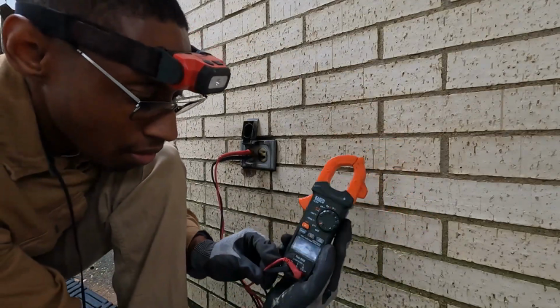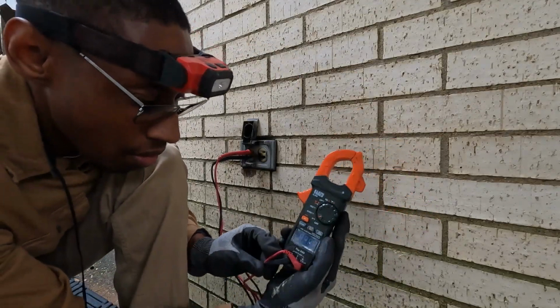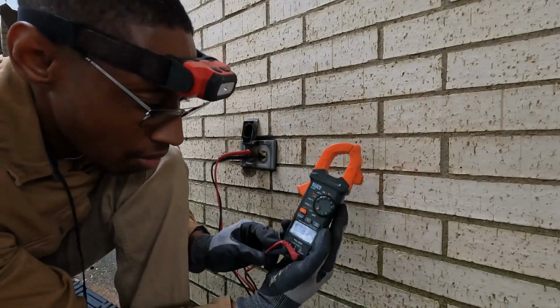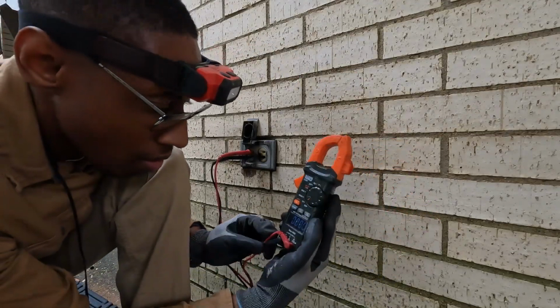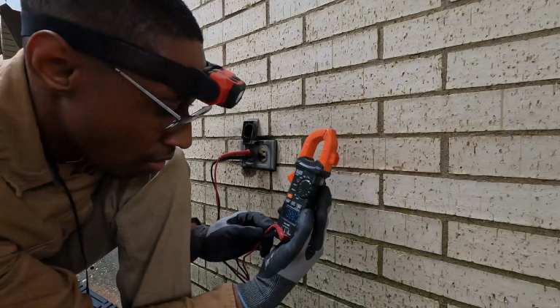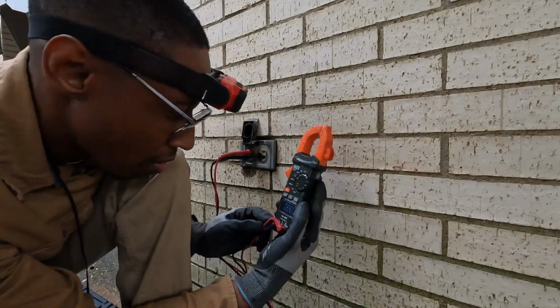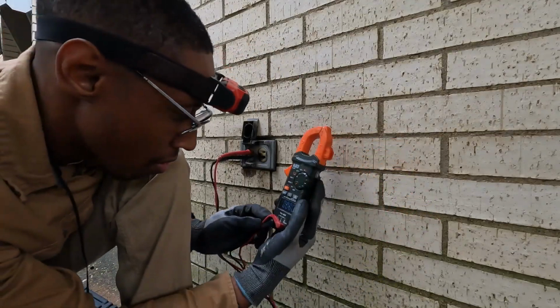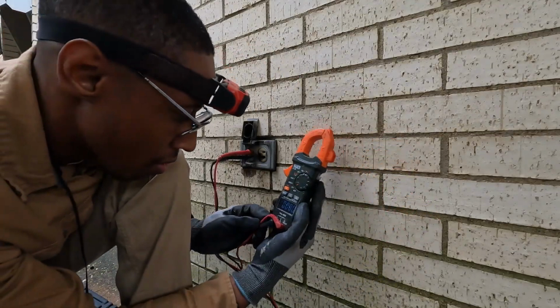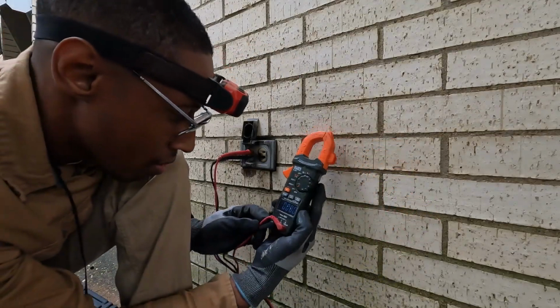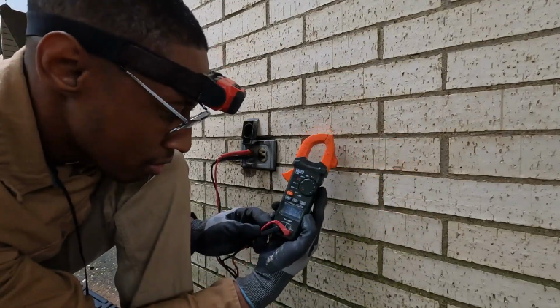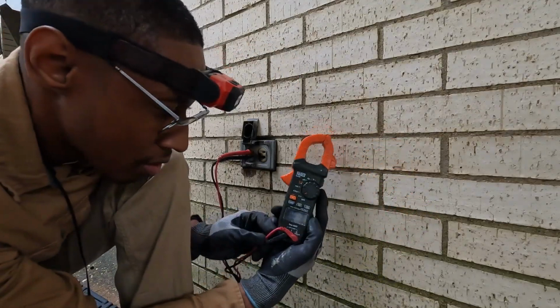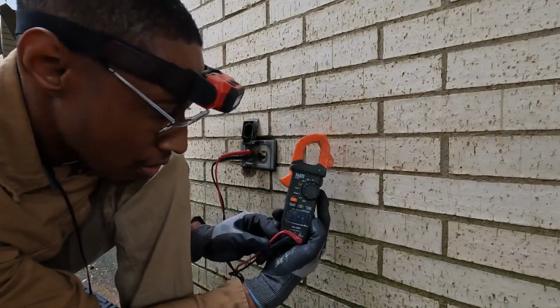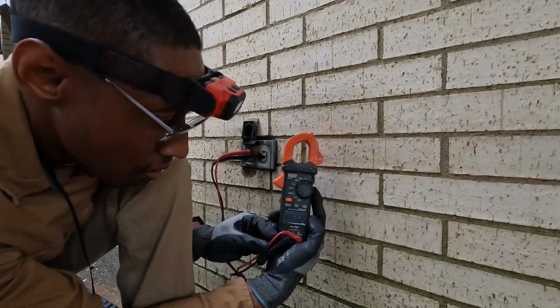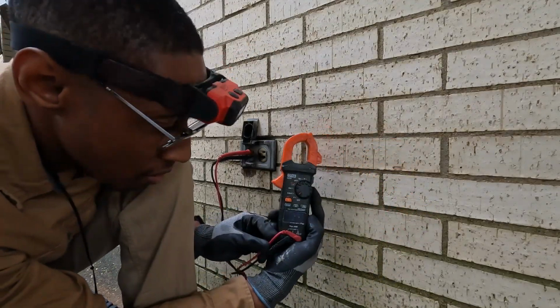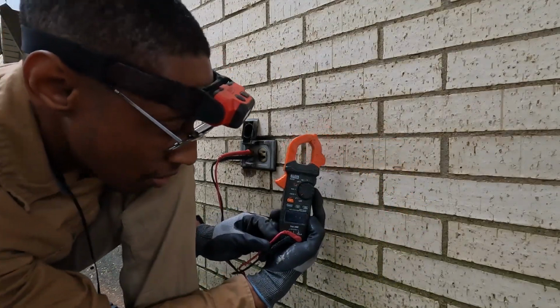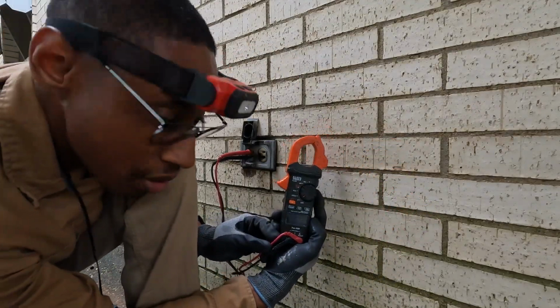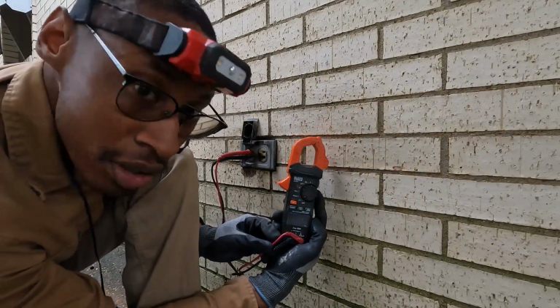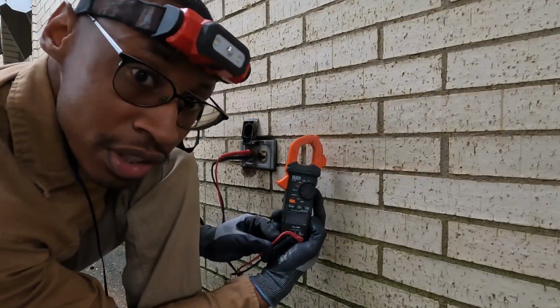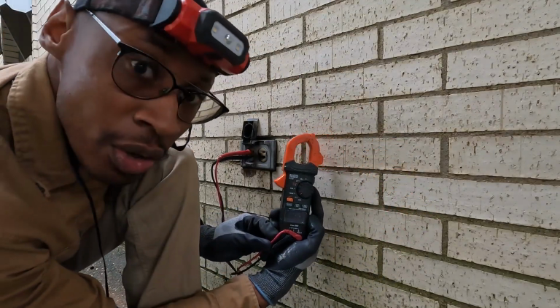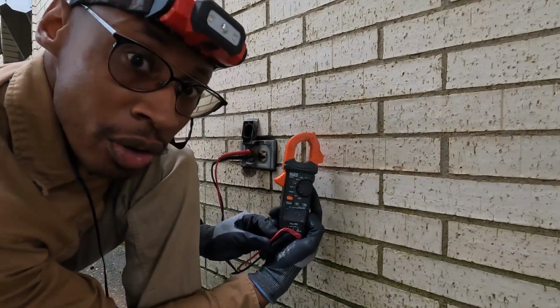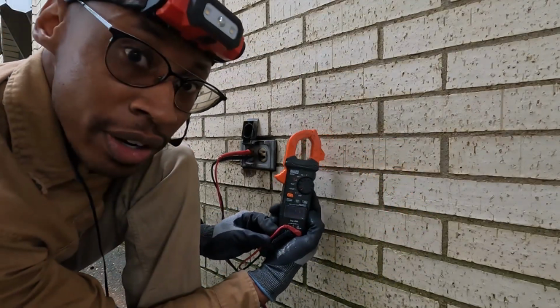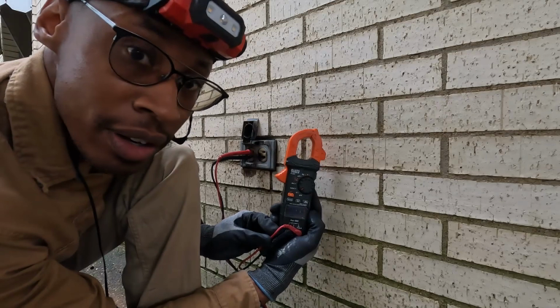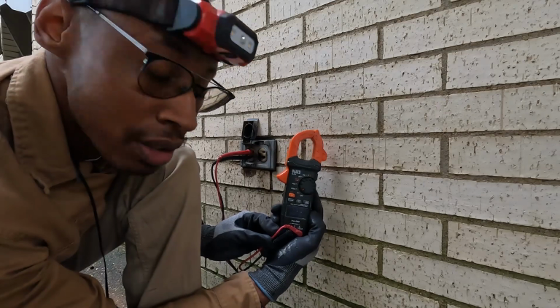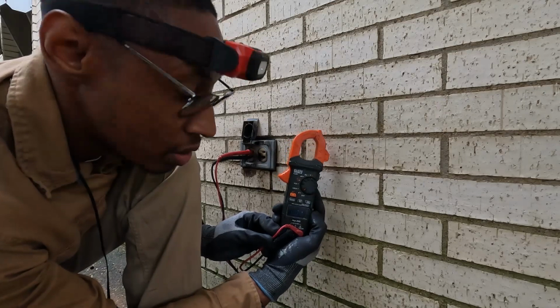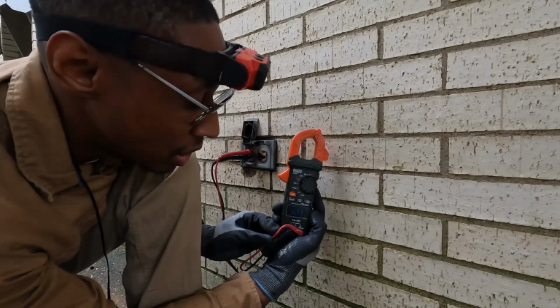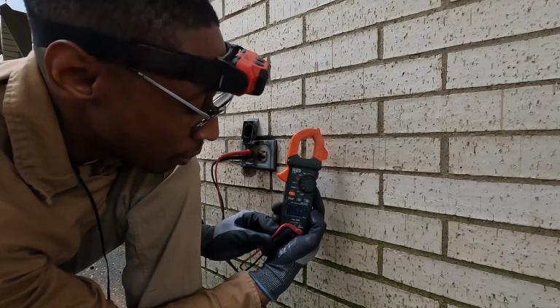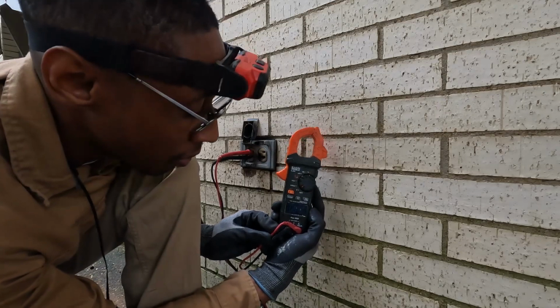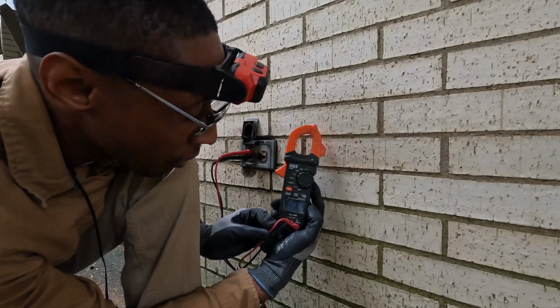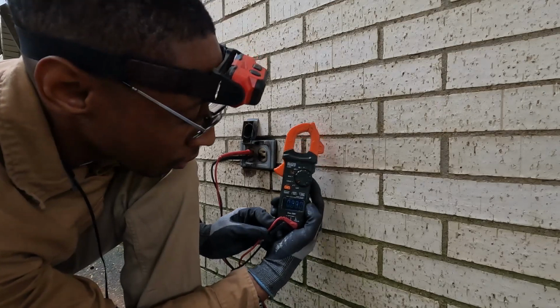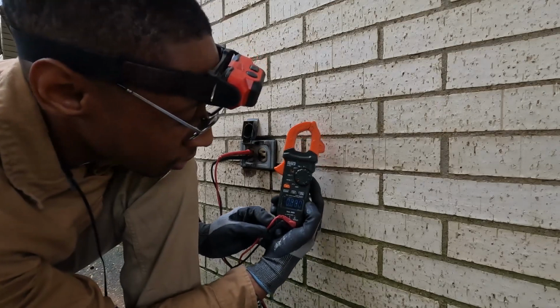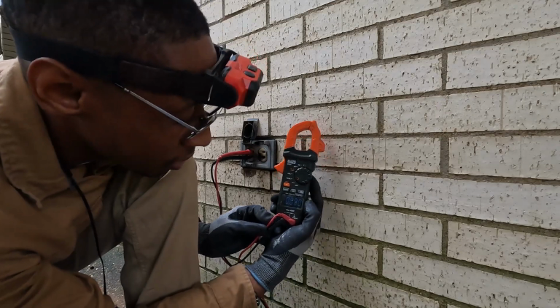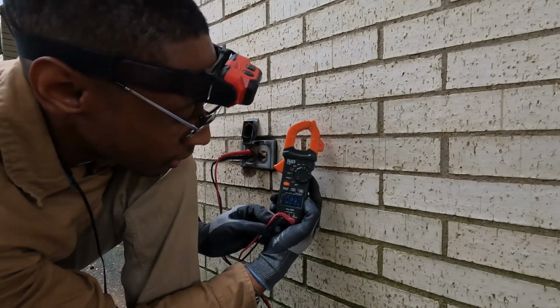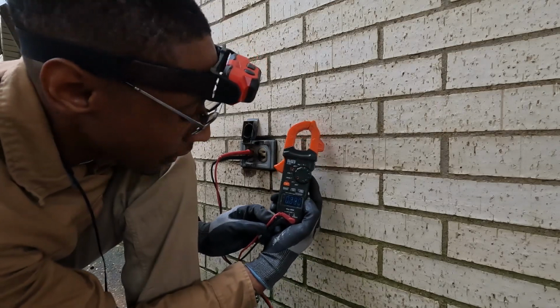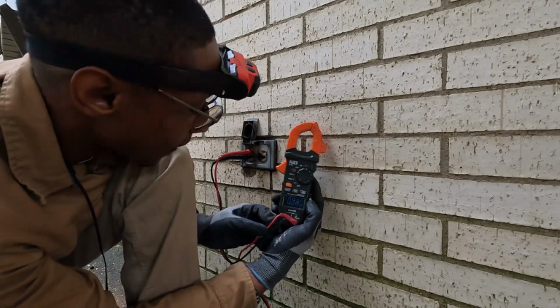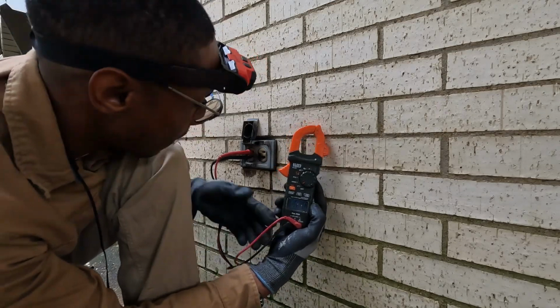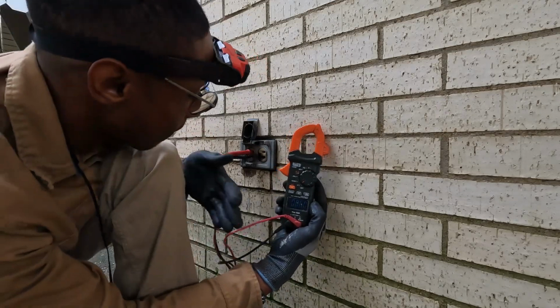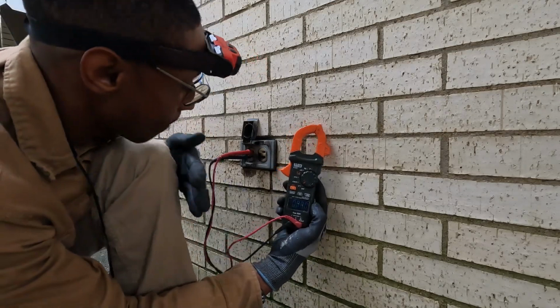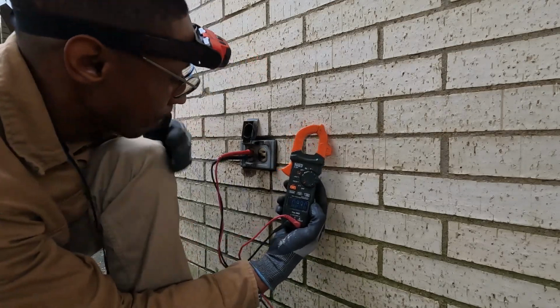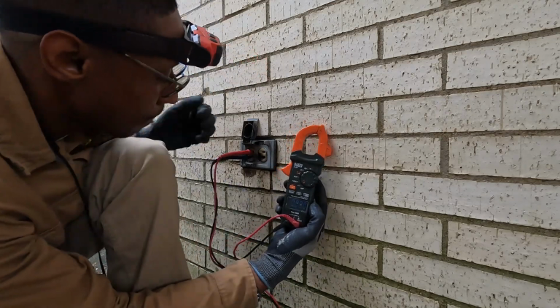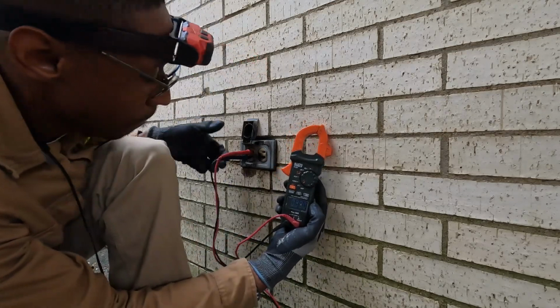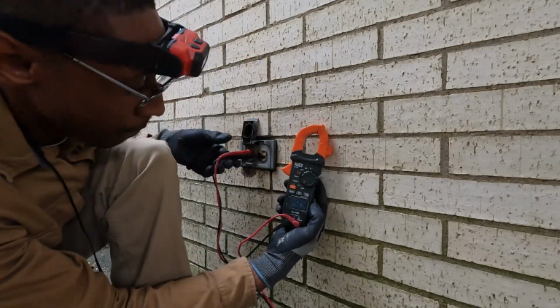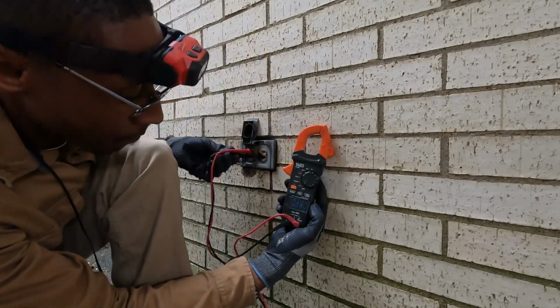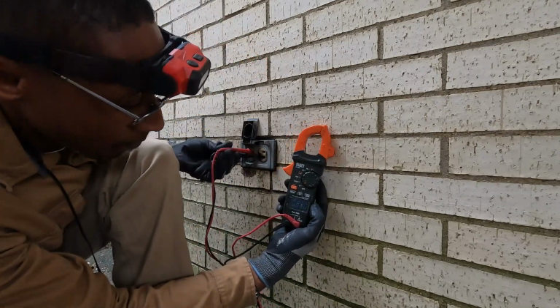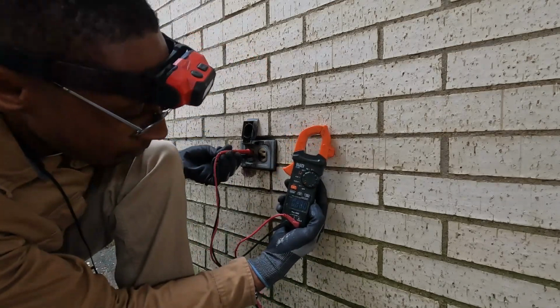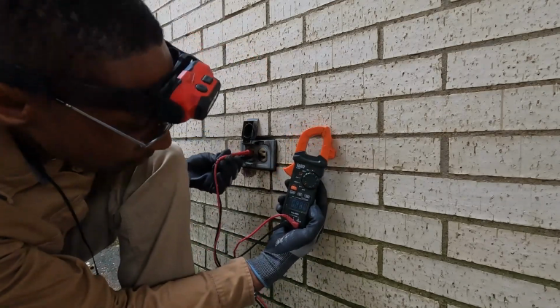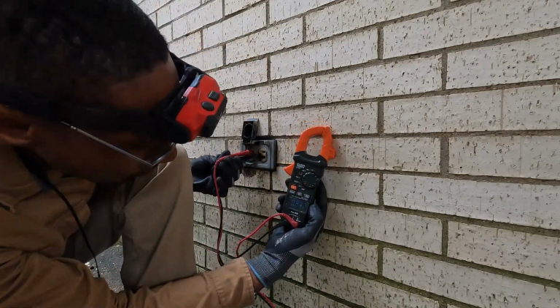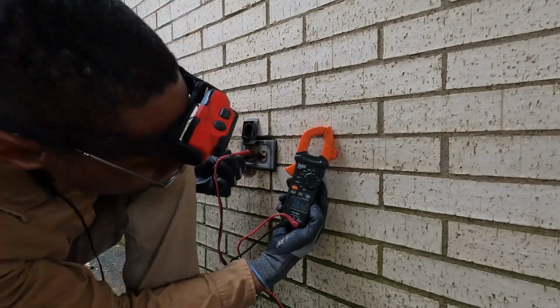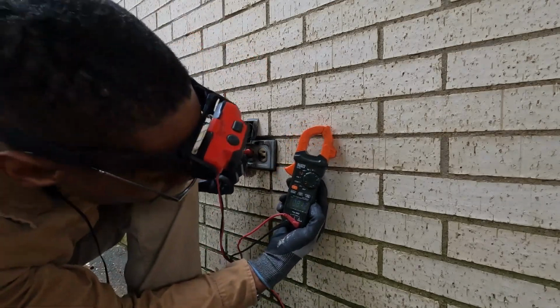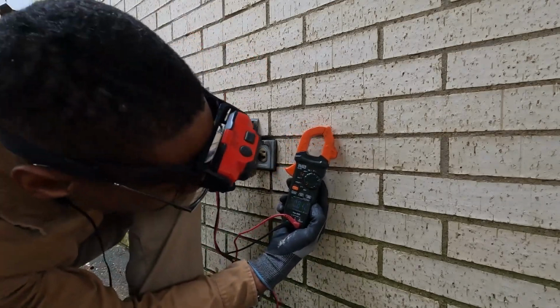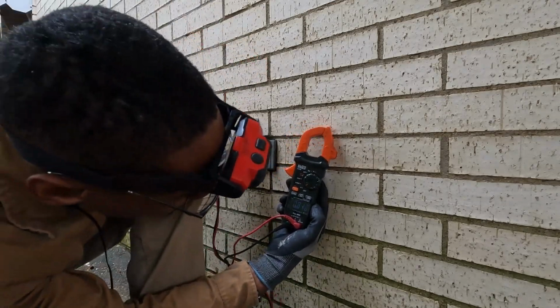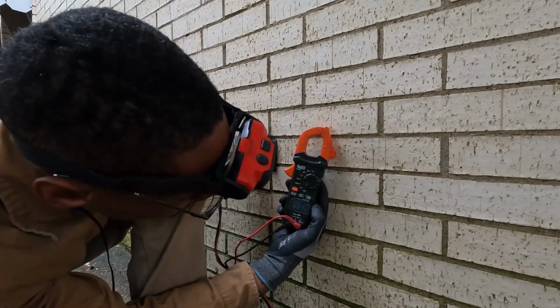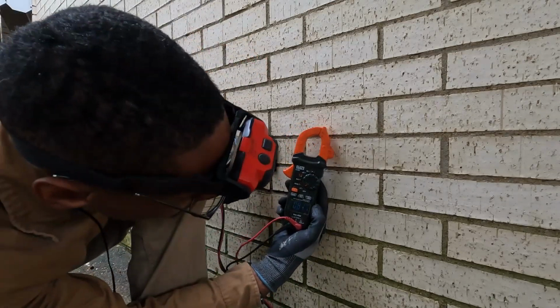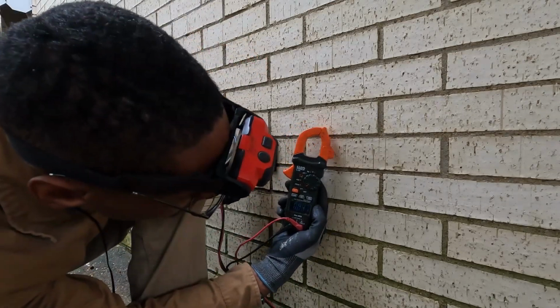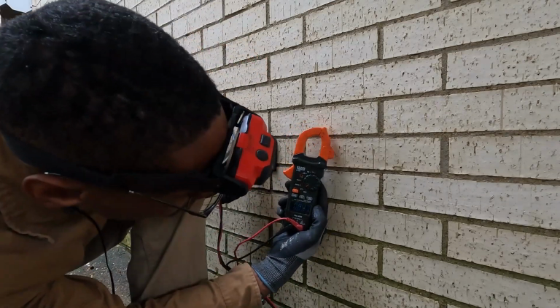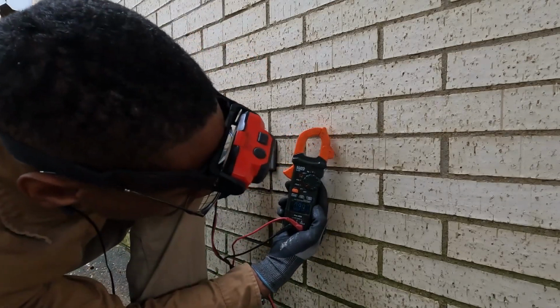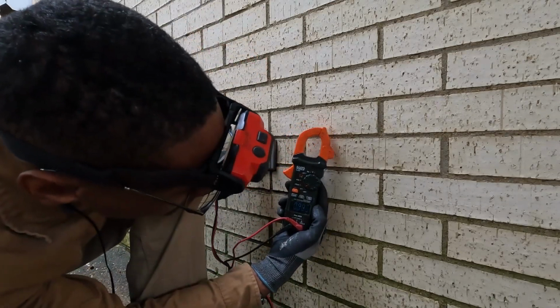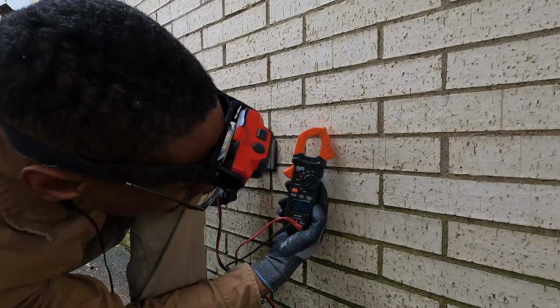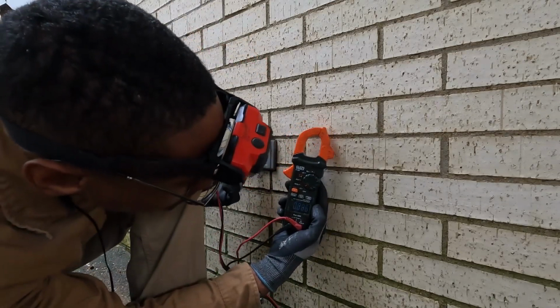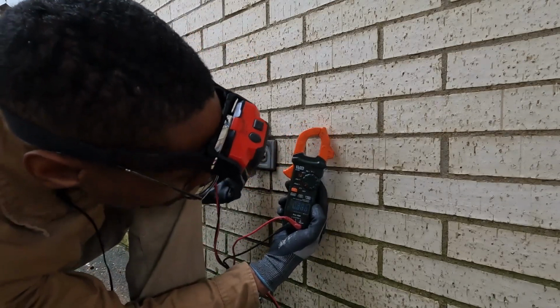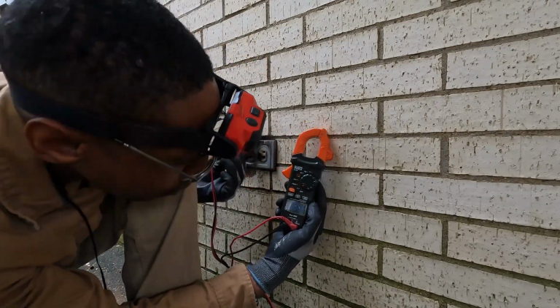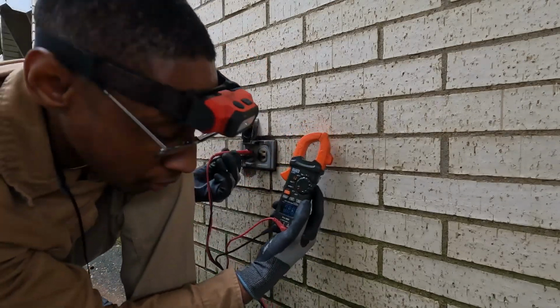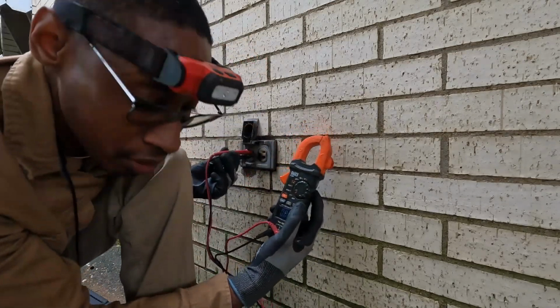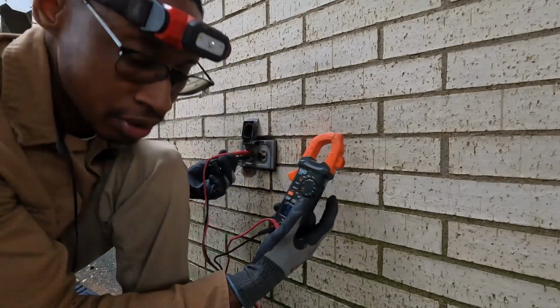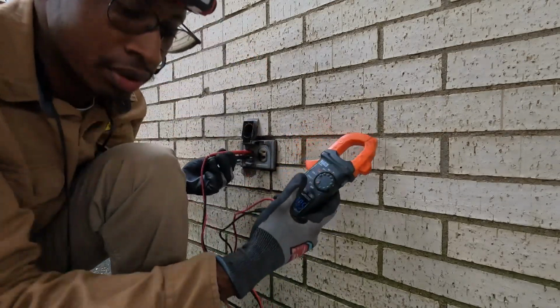The meter is showing zero volts — zero volts — confirming the circuit is de-energized and safe to work on.